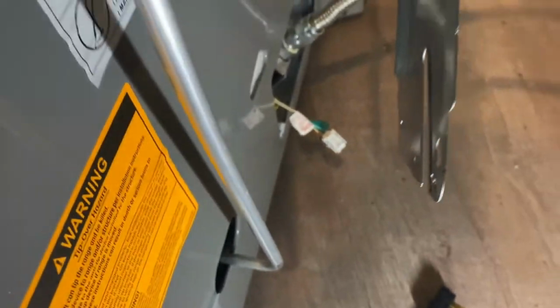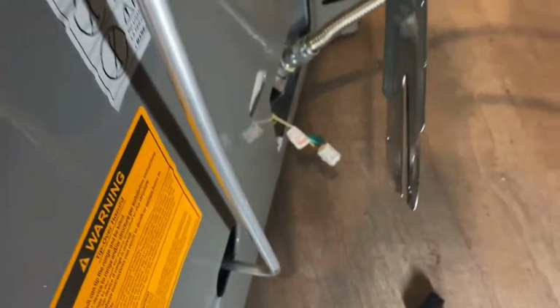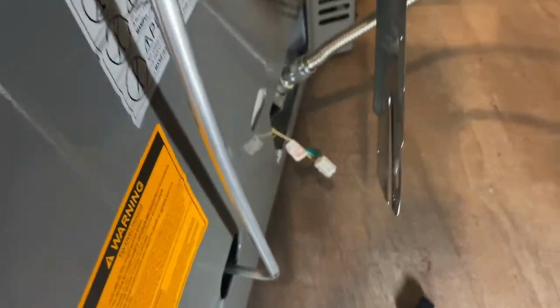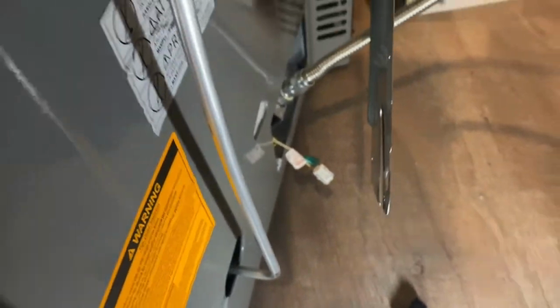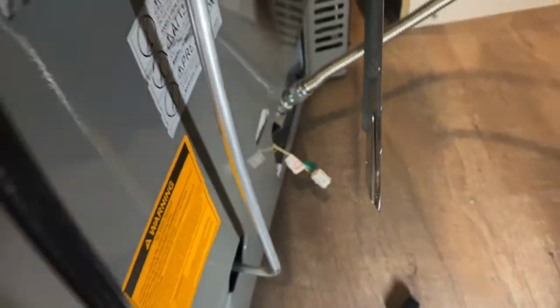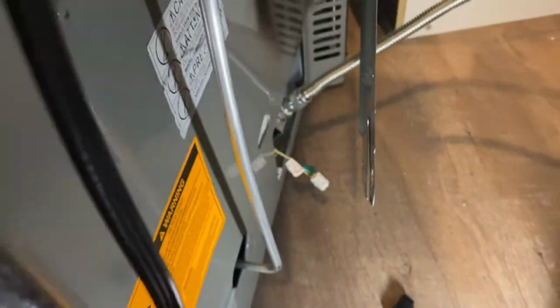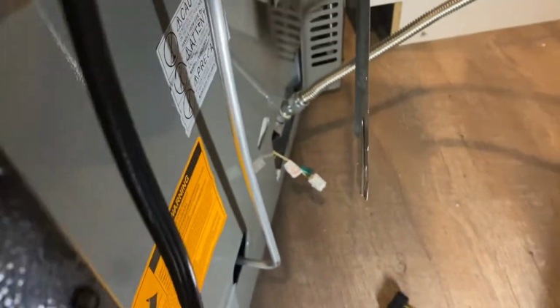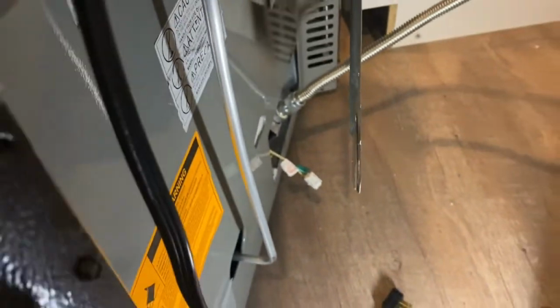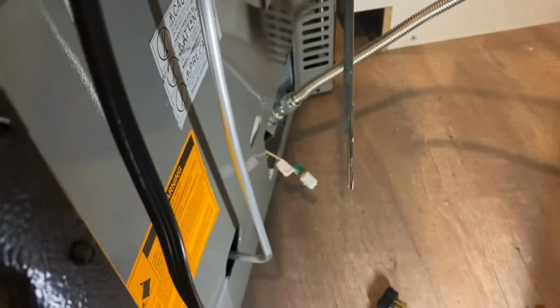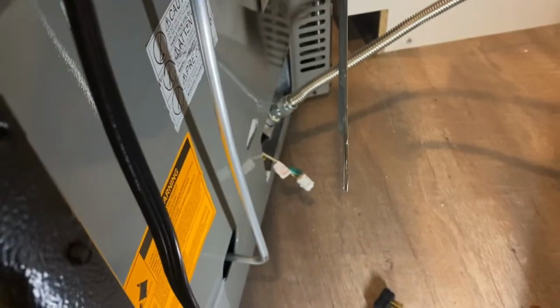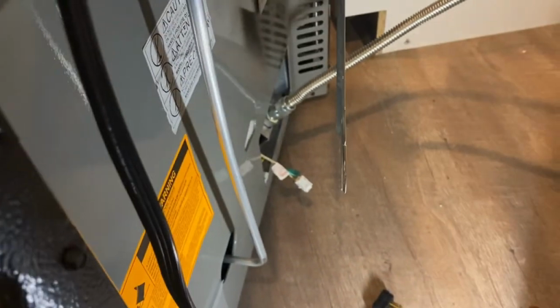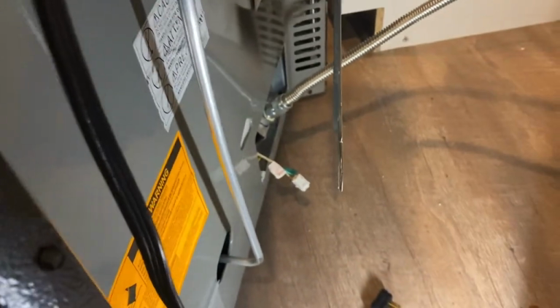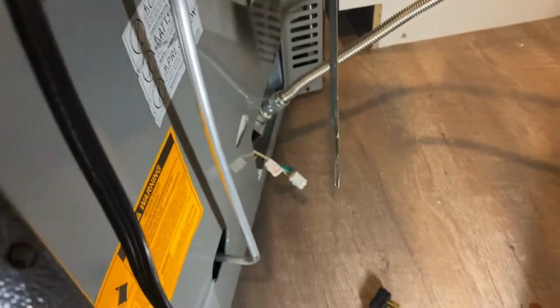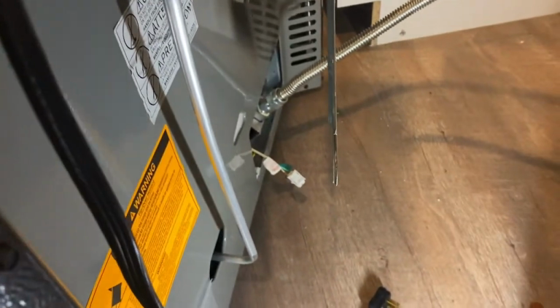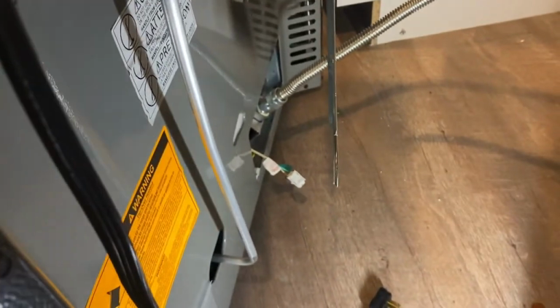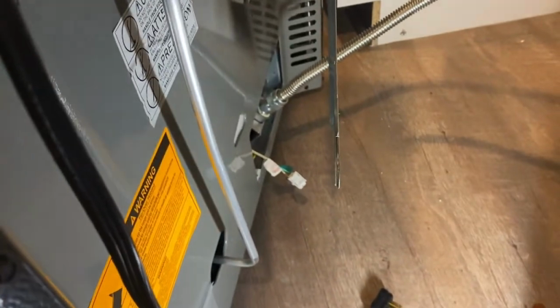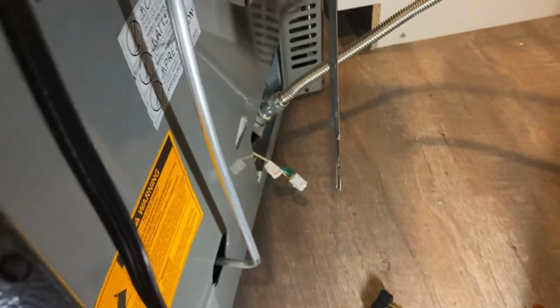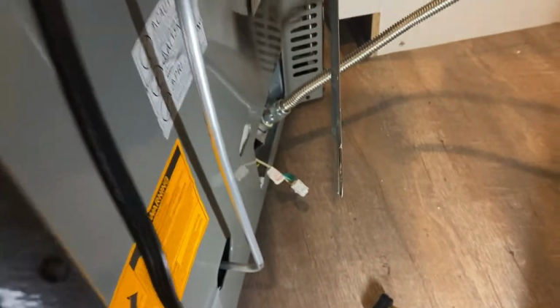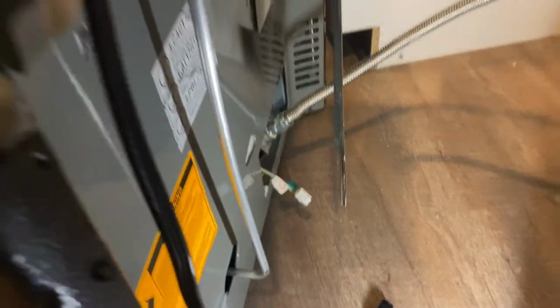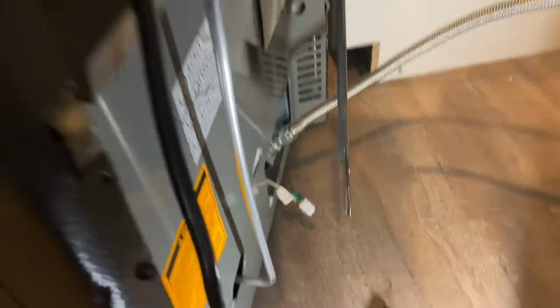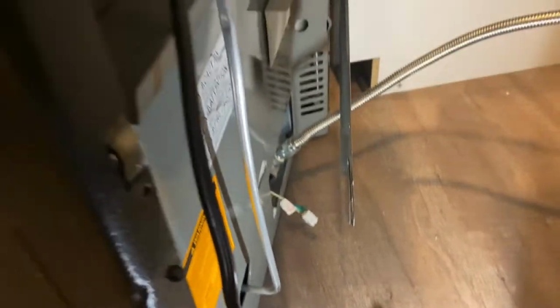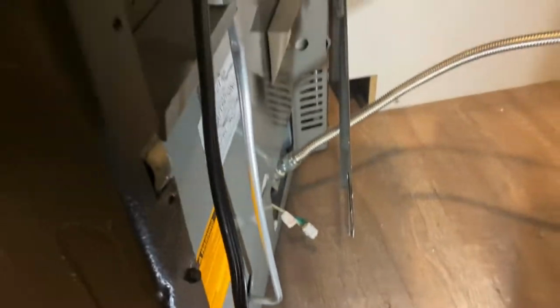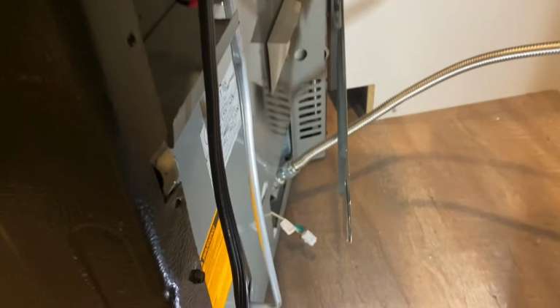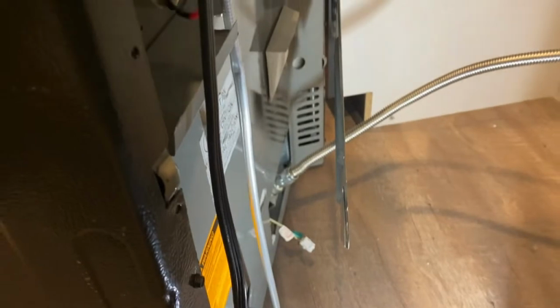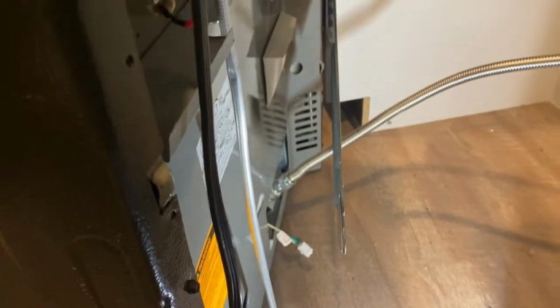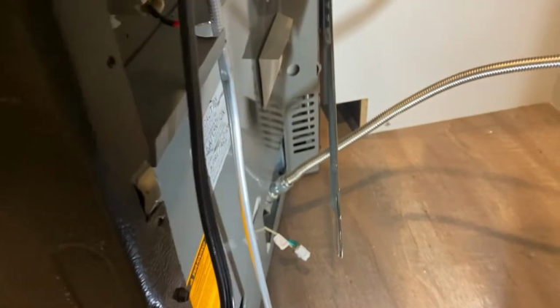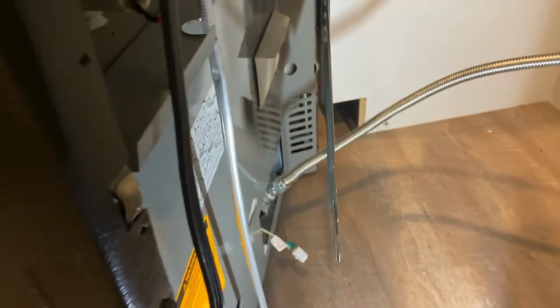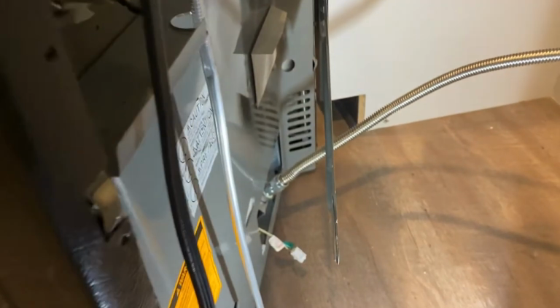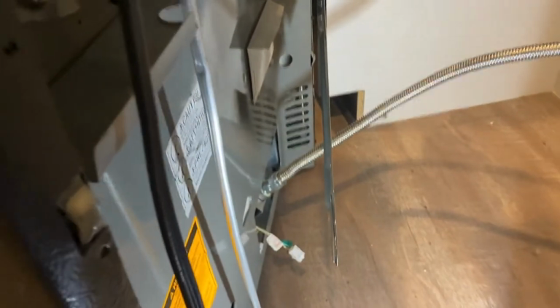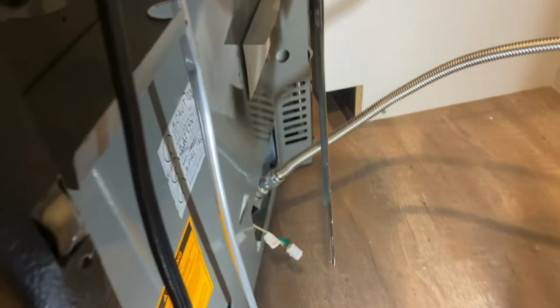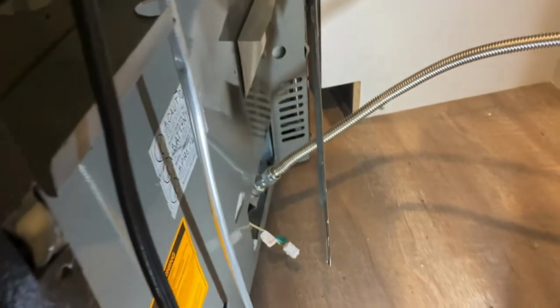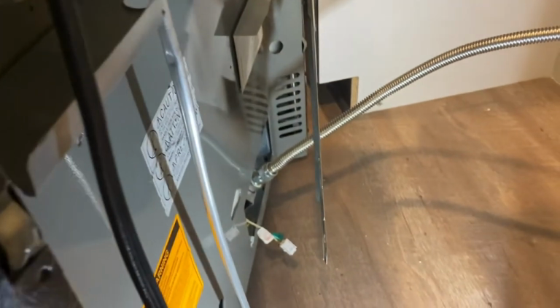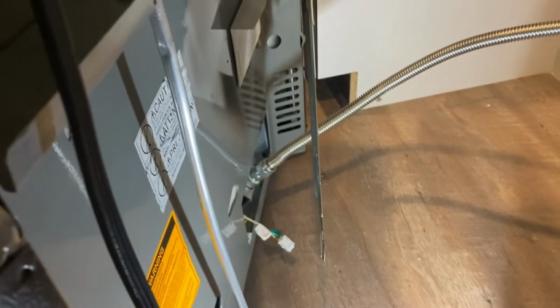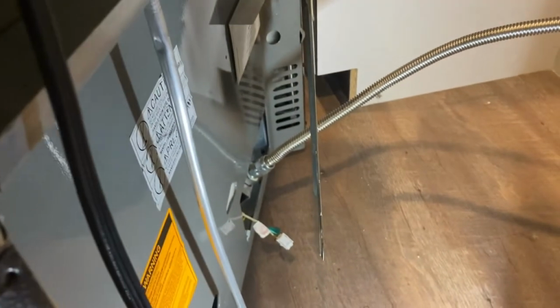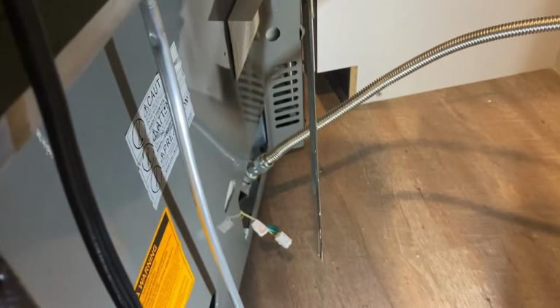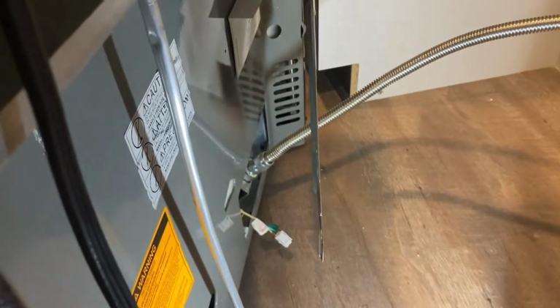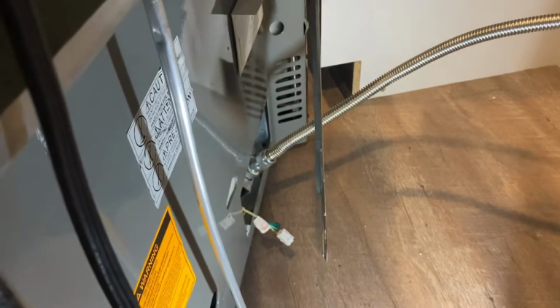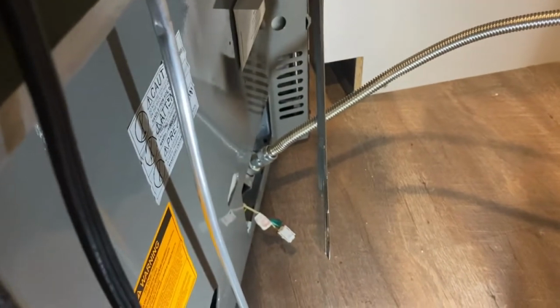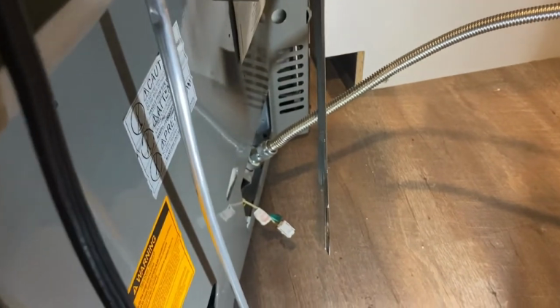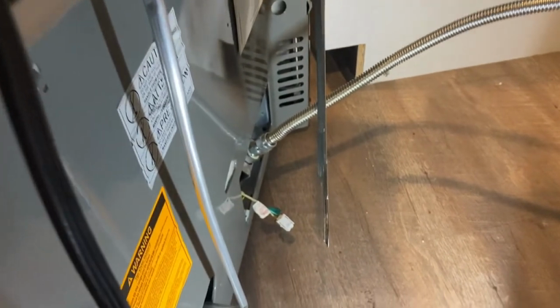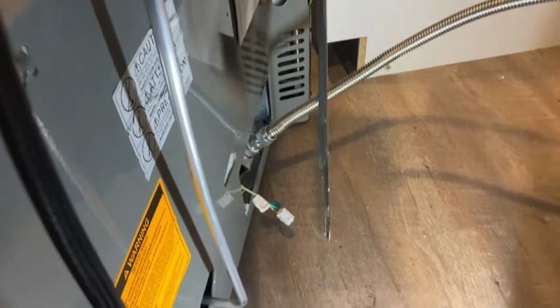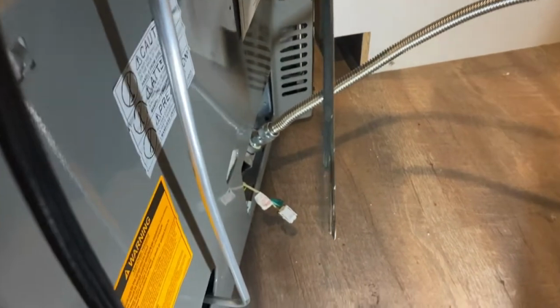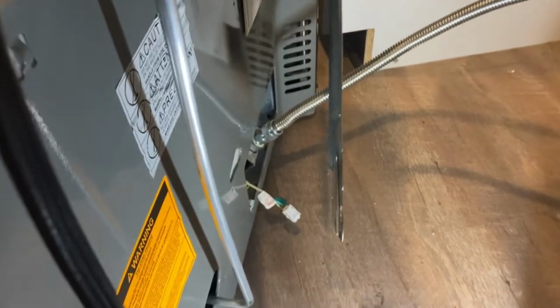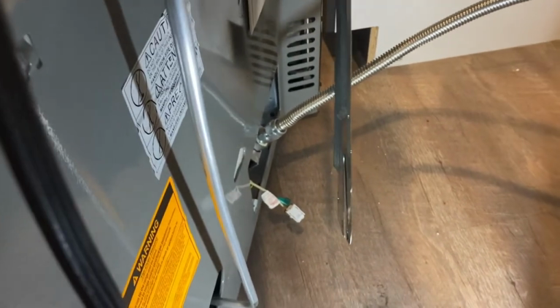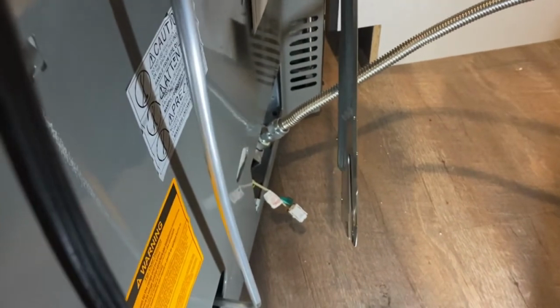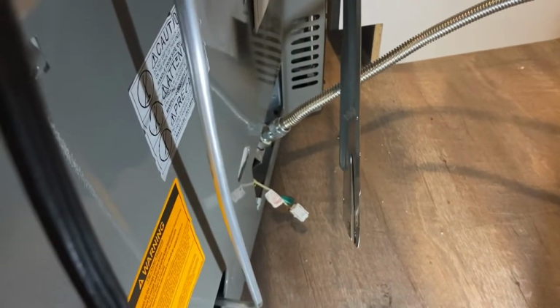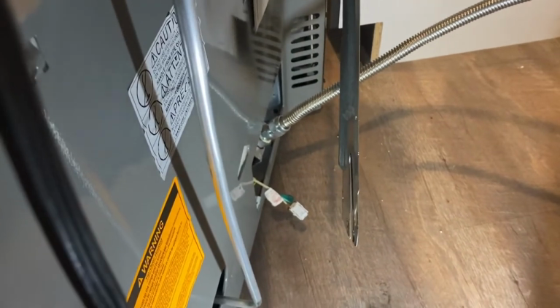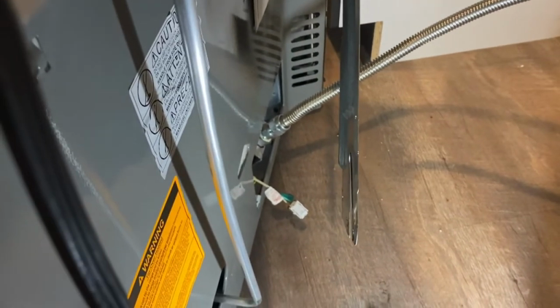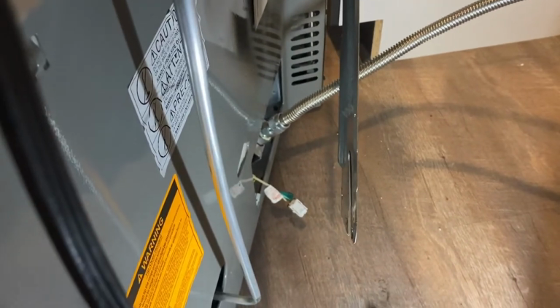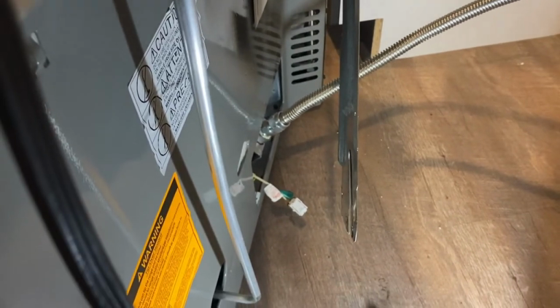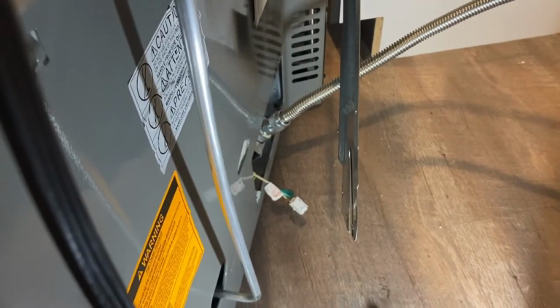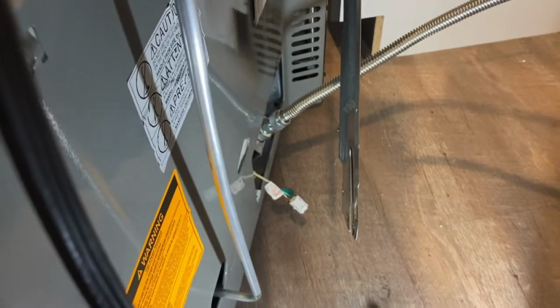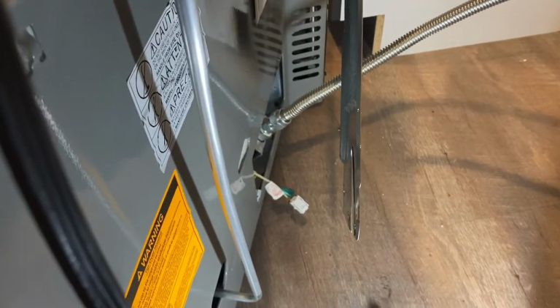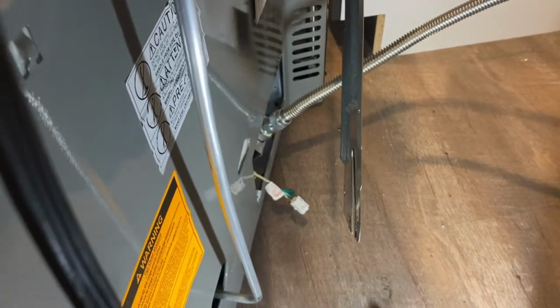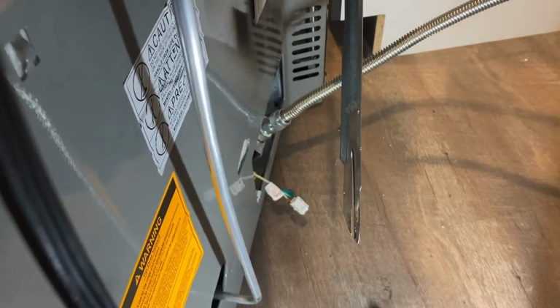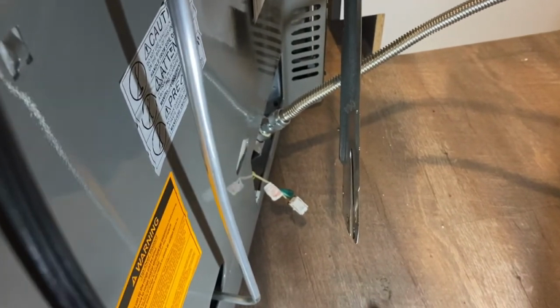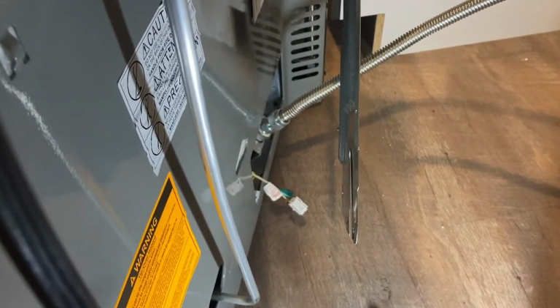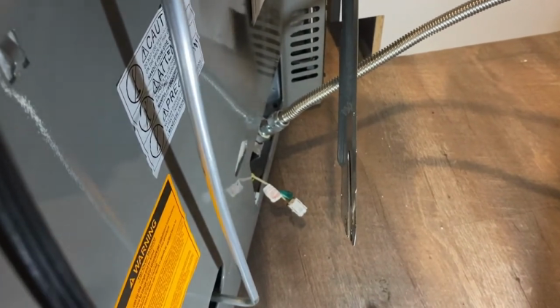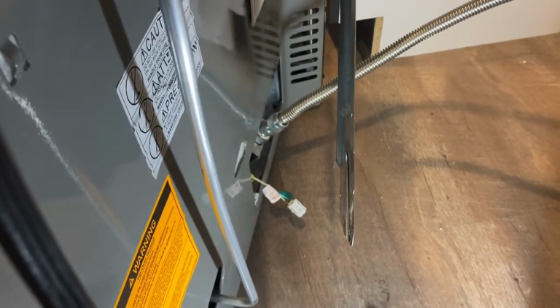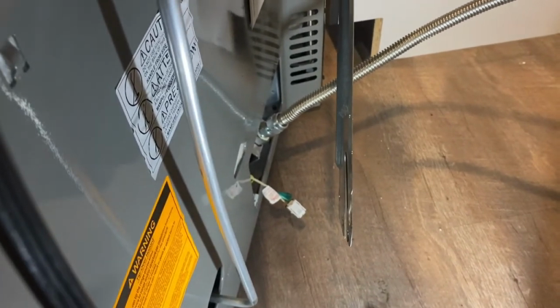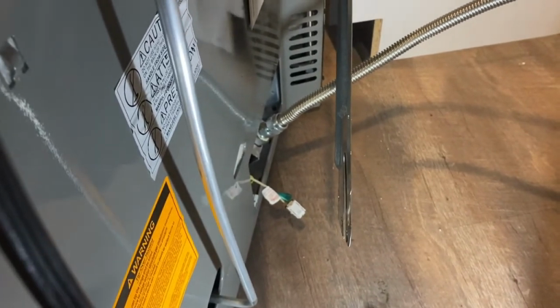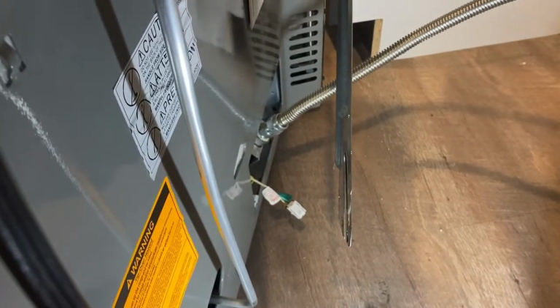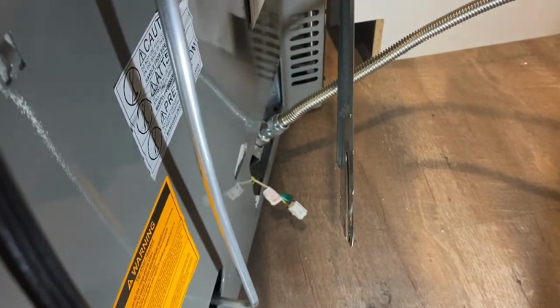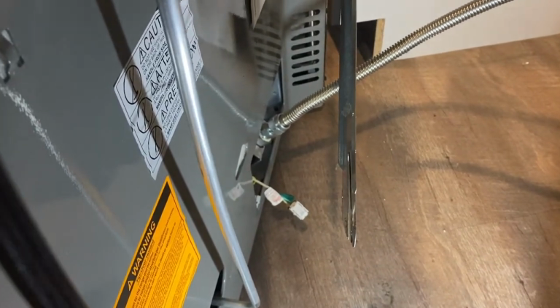You can ohm it out and see, but process of elimination for household products is easy.